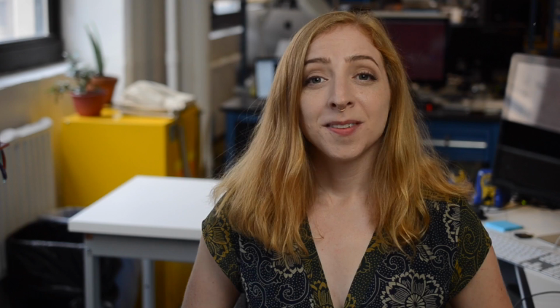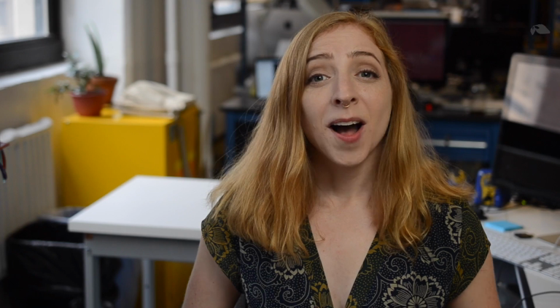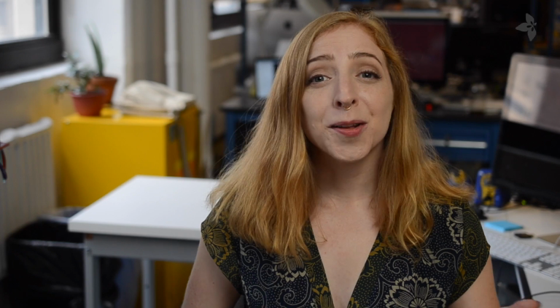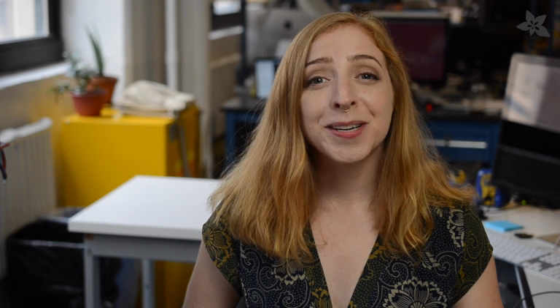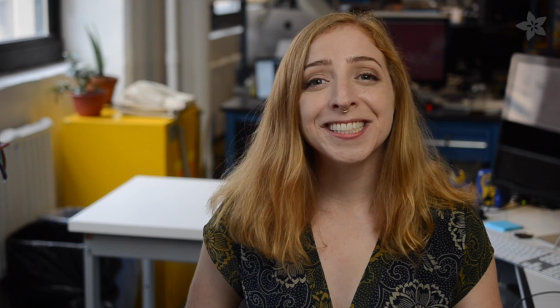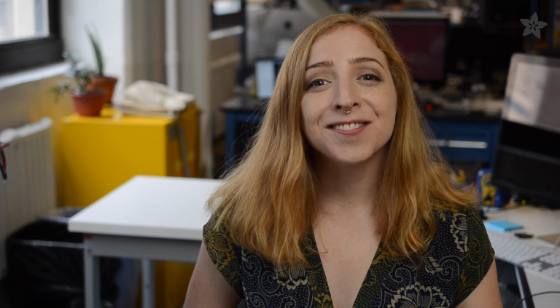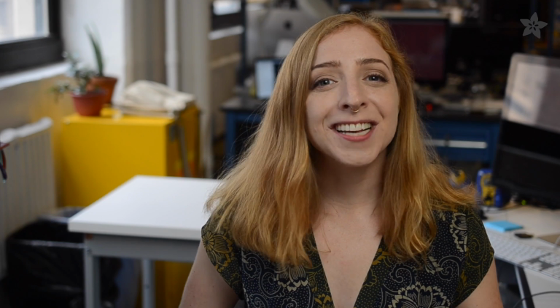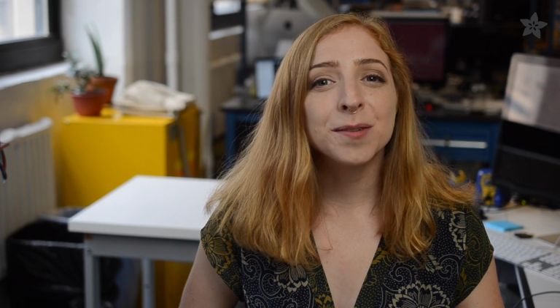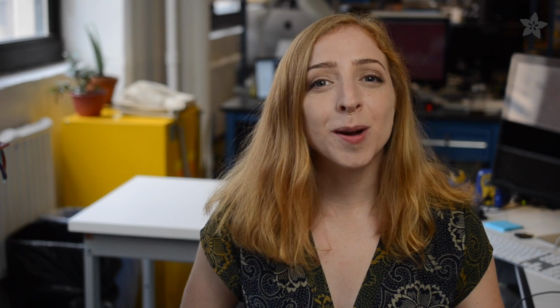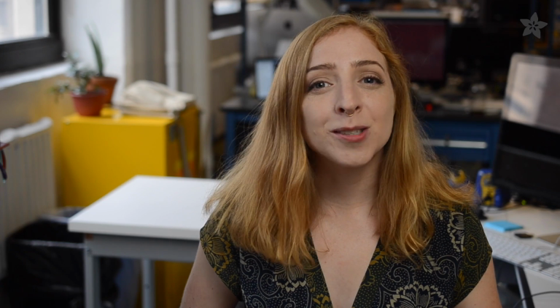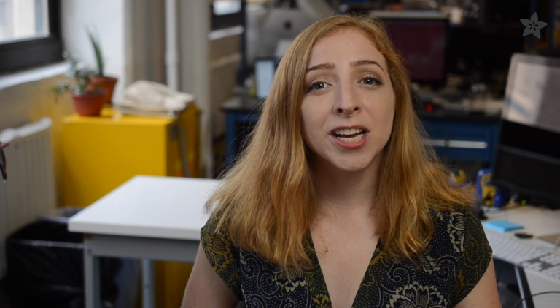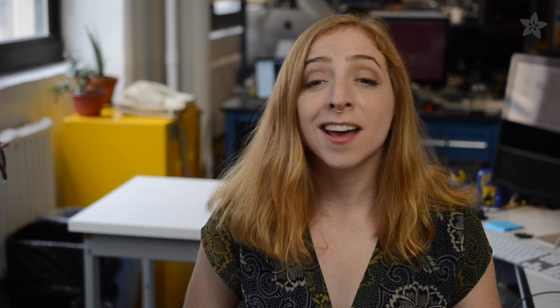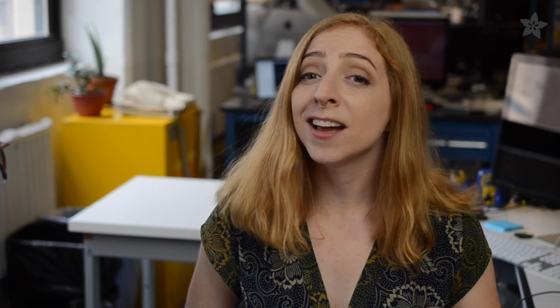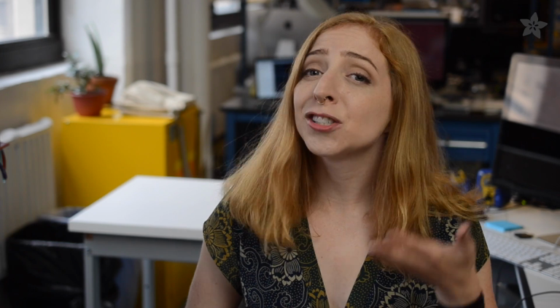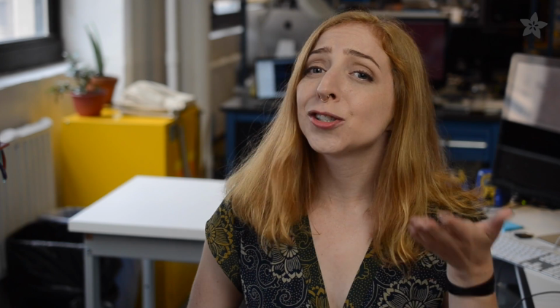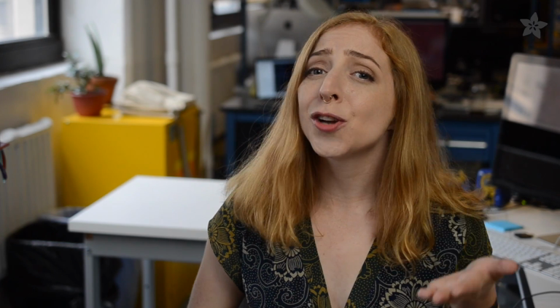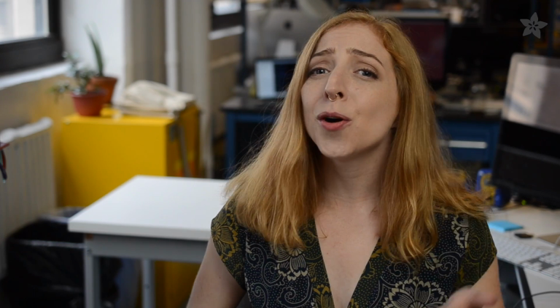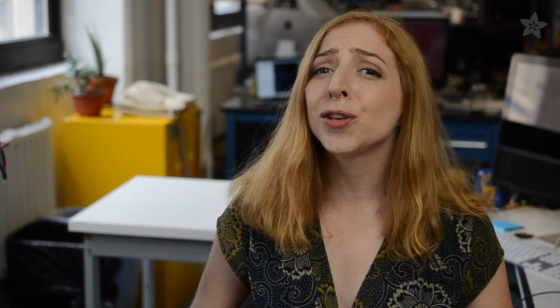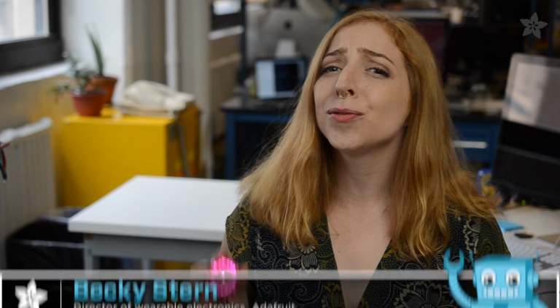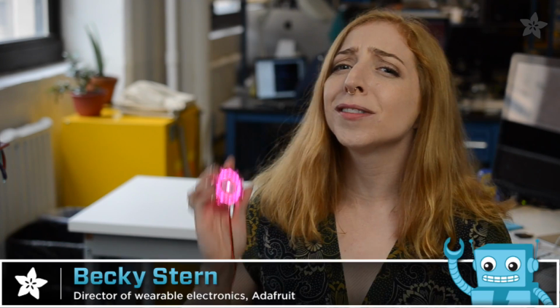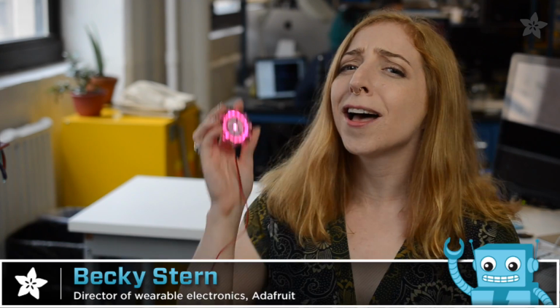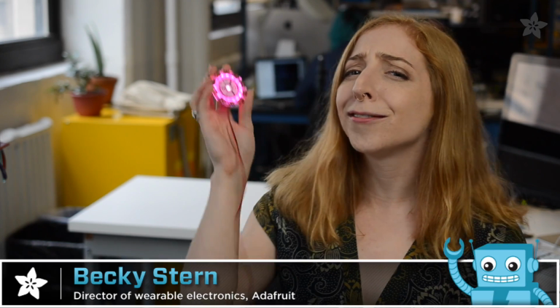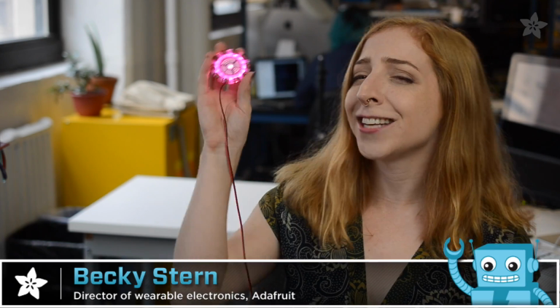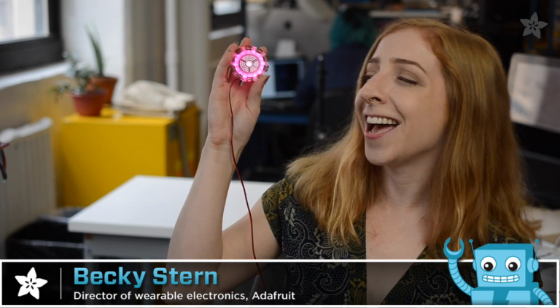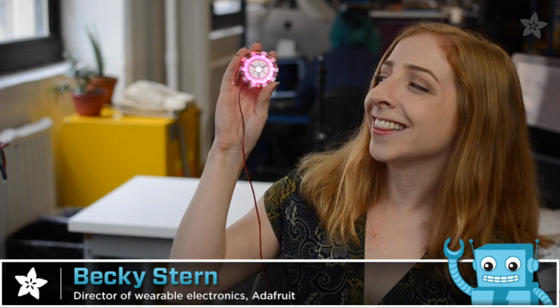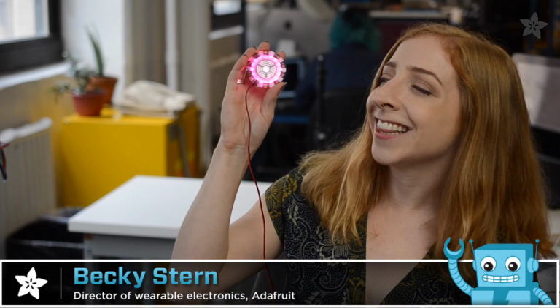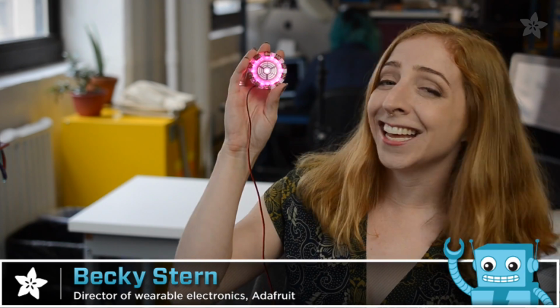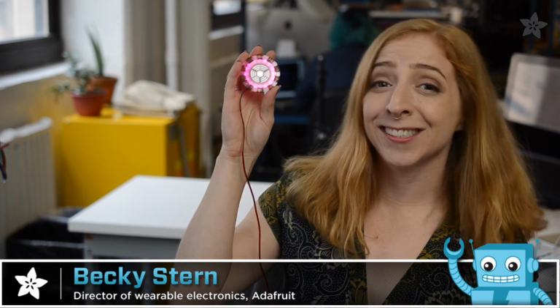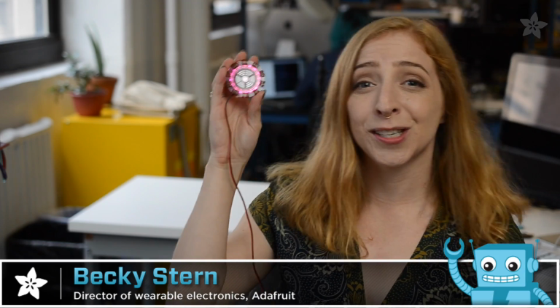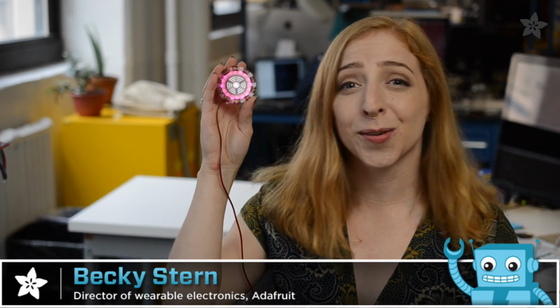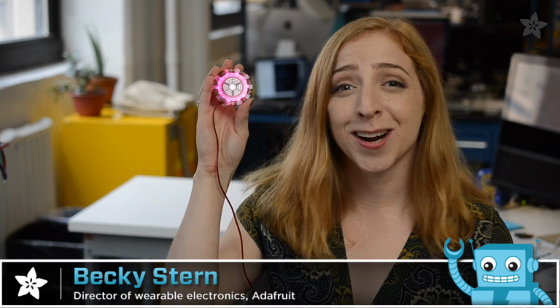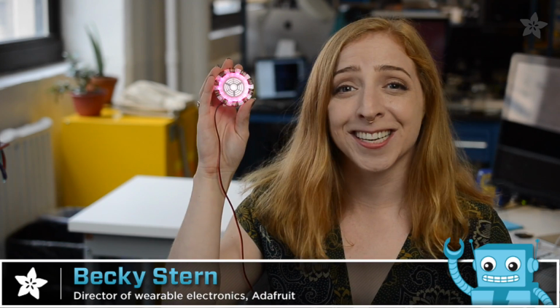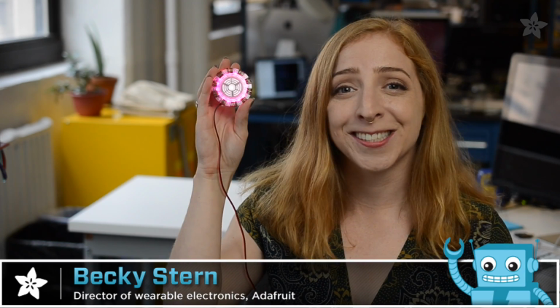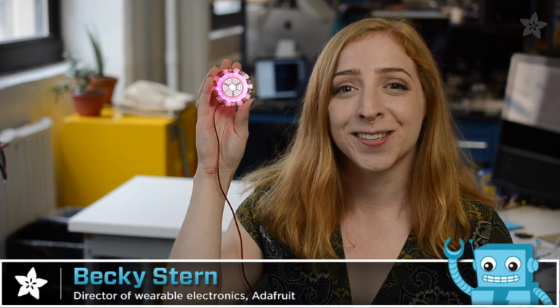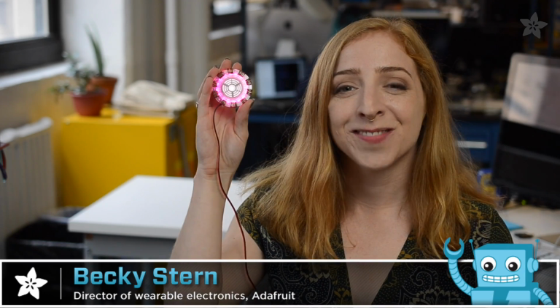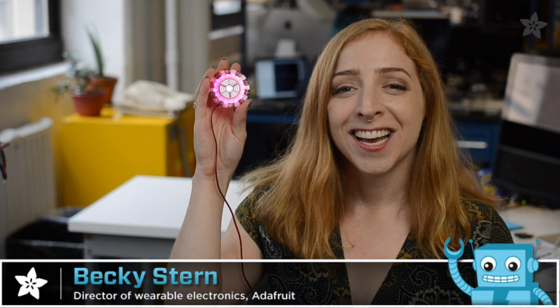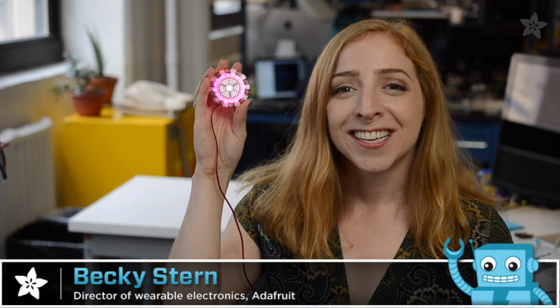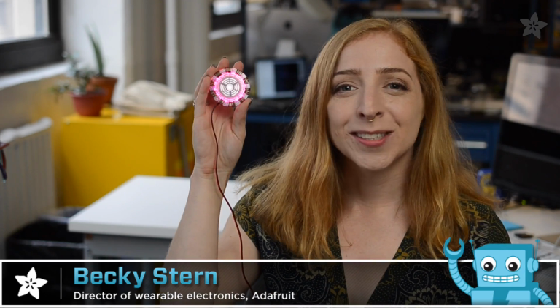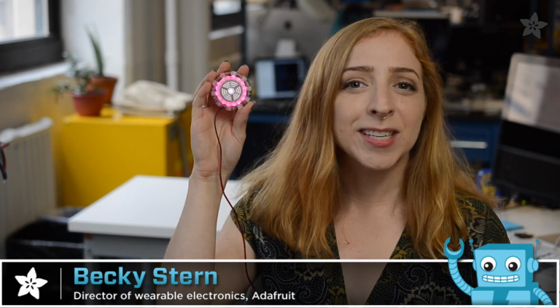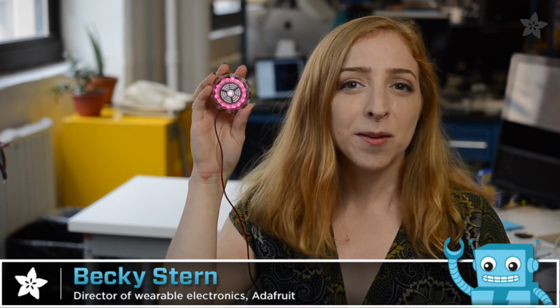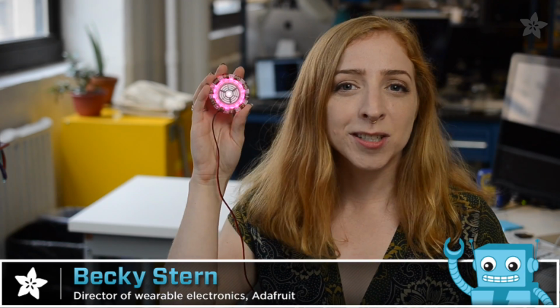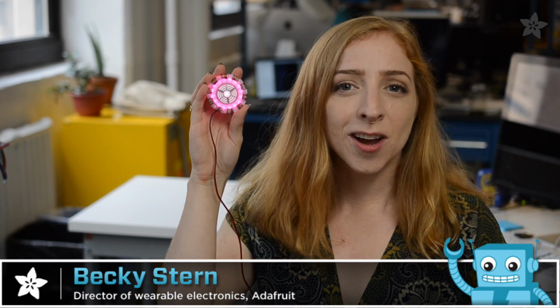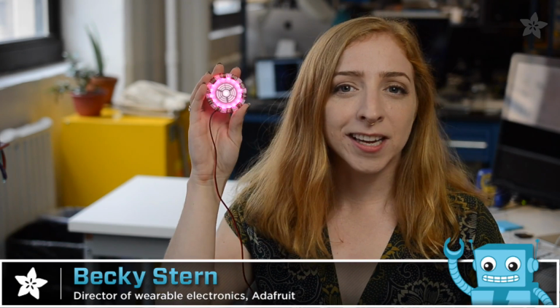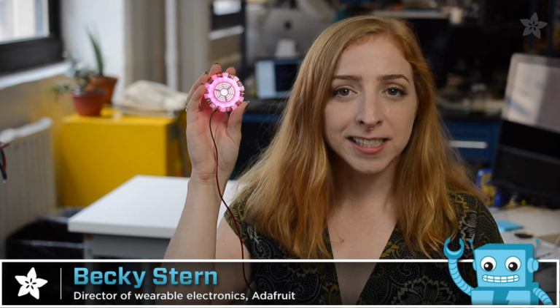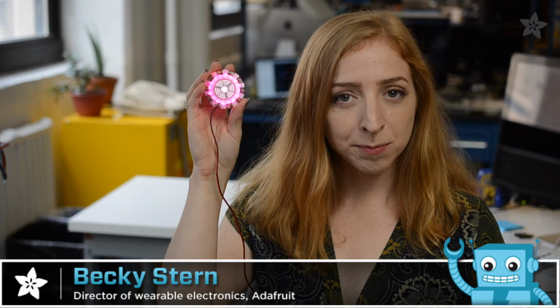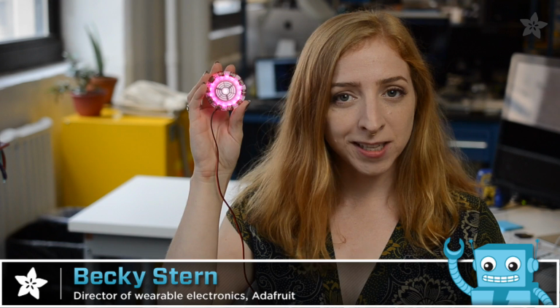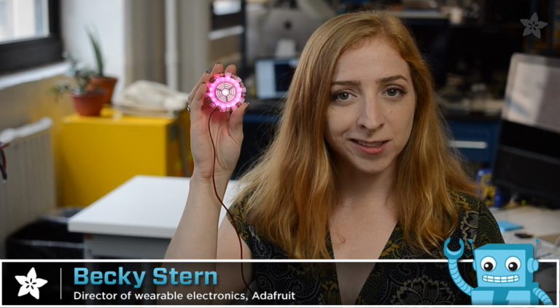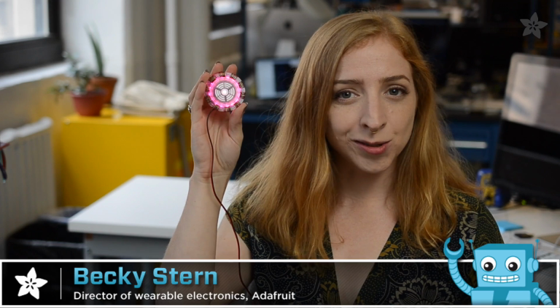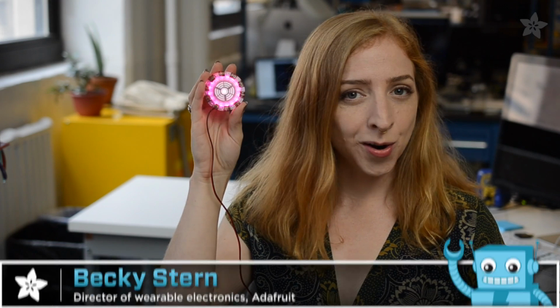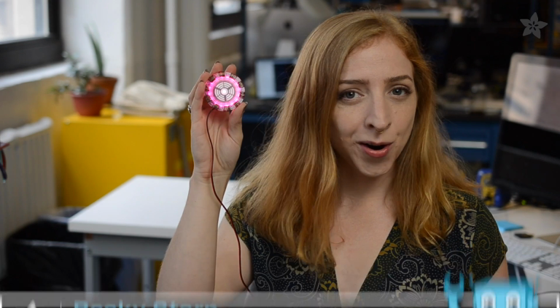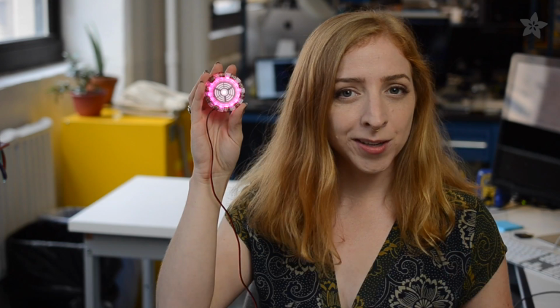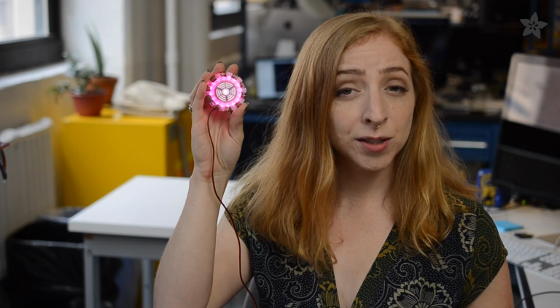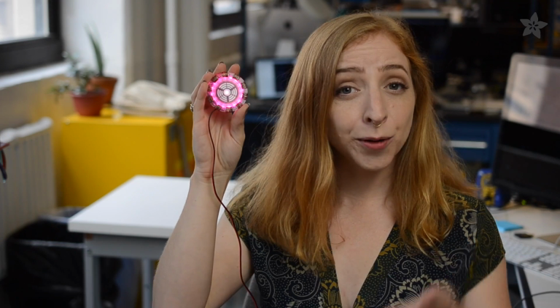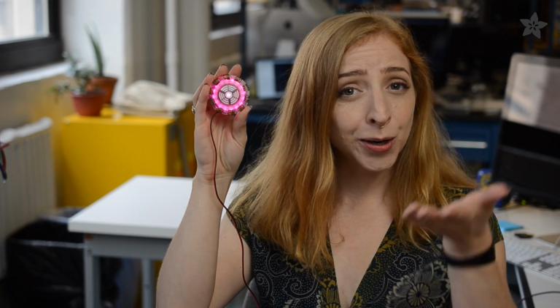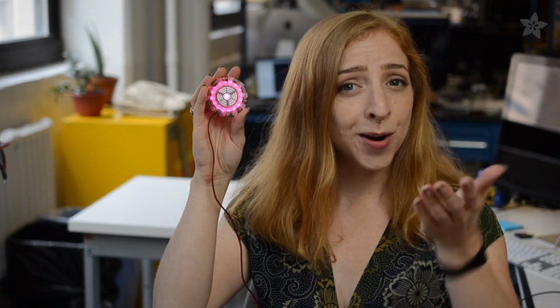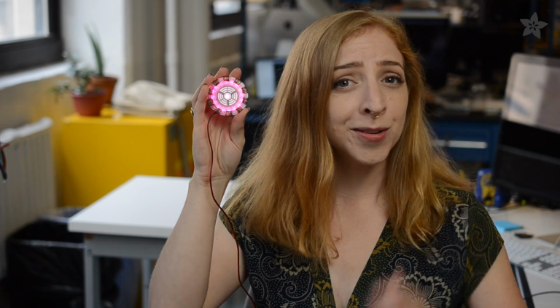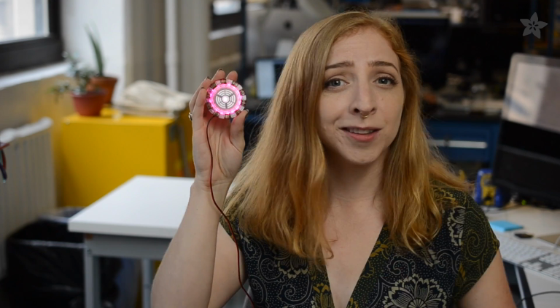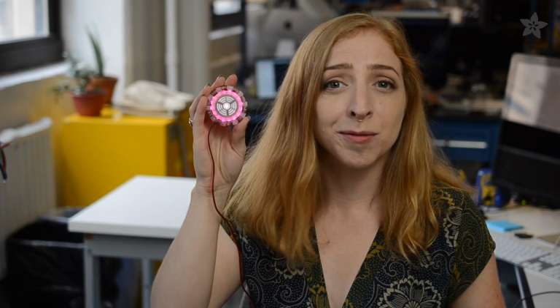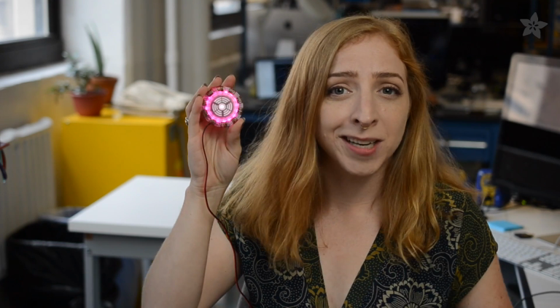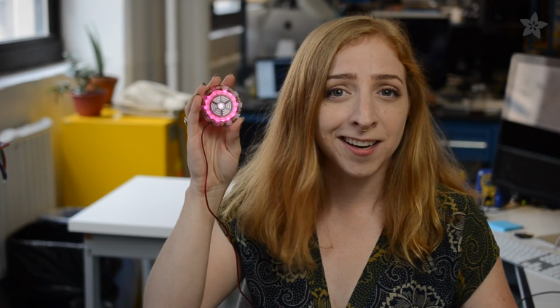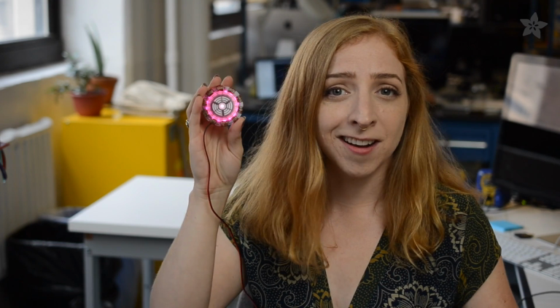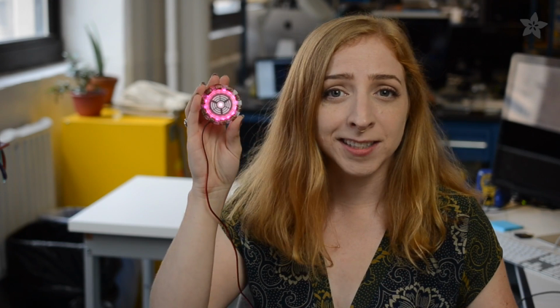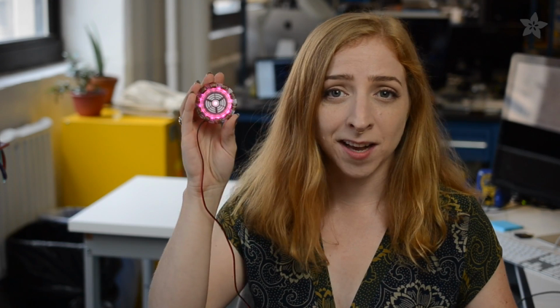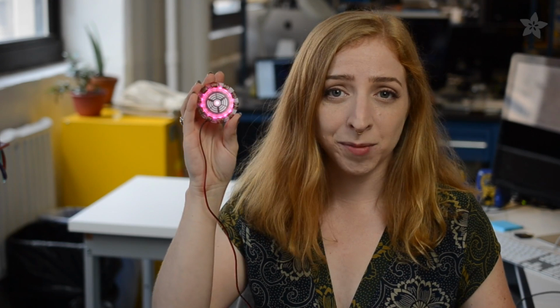Halloween is fast approaching and I just know you'd love to add light to your costume. Today we're talking tips and tutorials for your own illuminated ensemble.